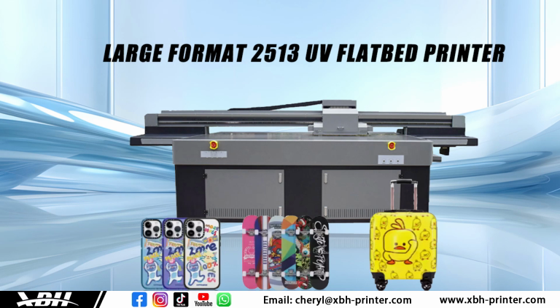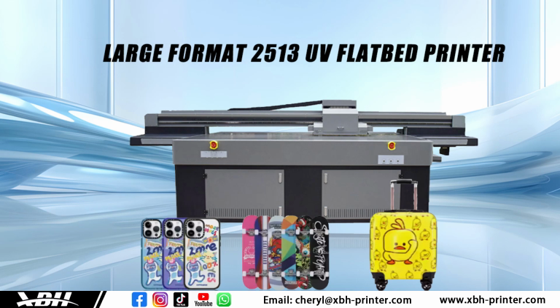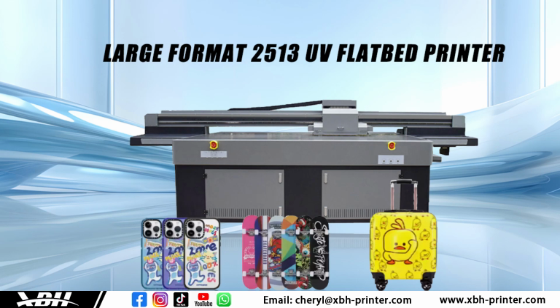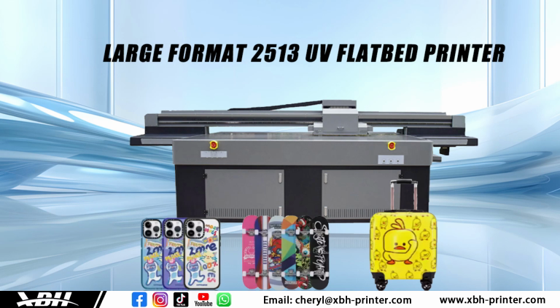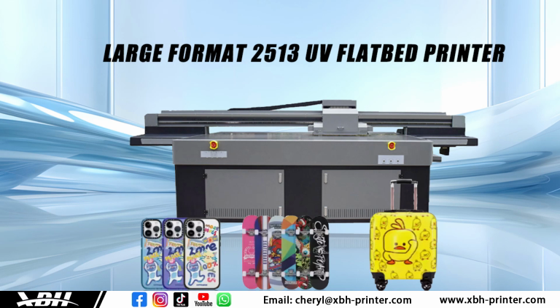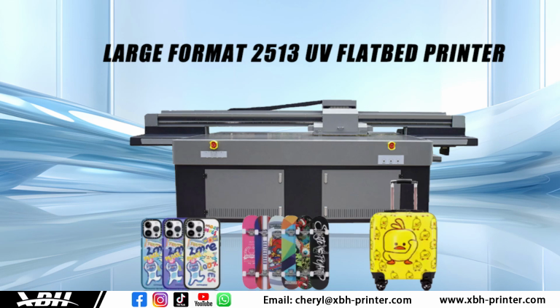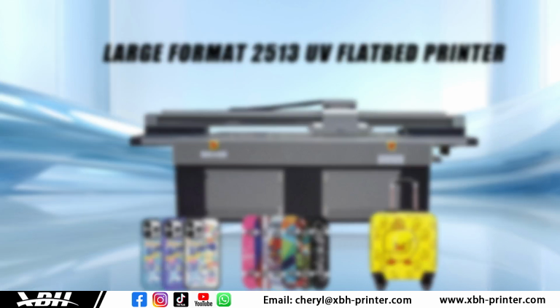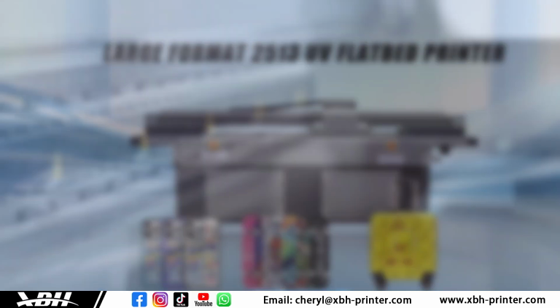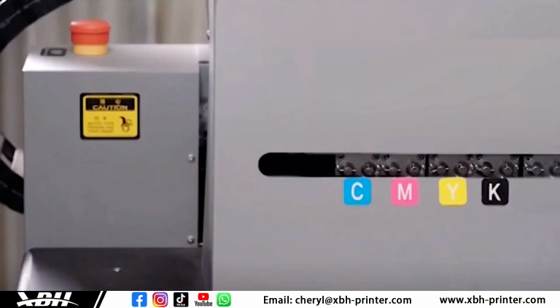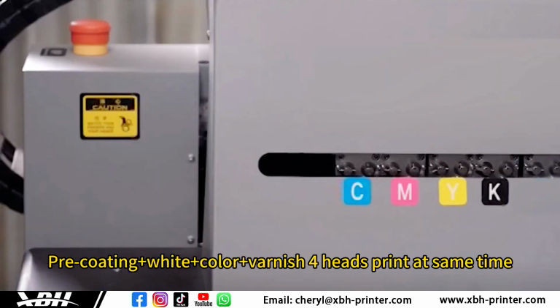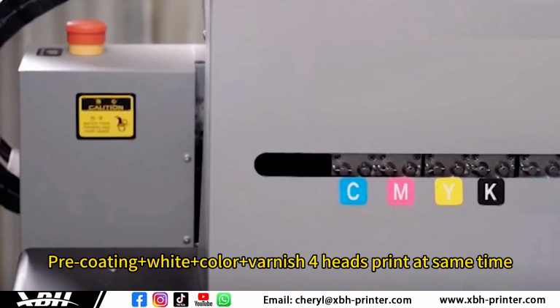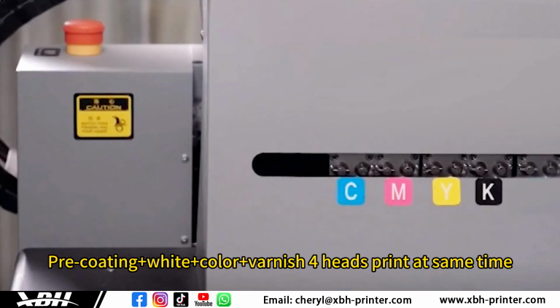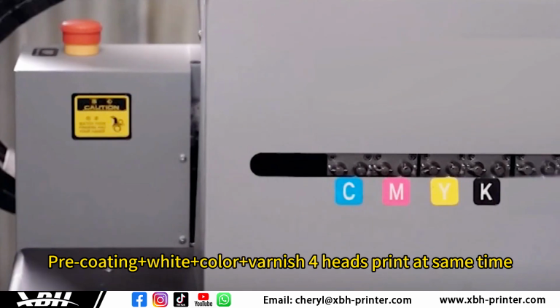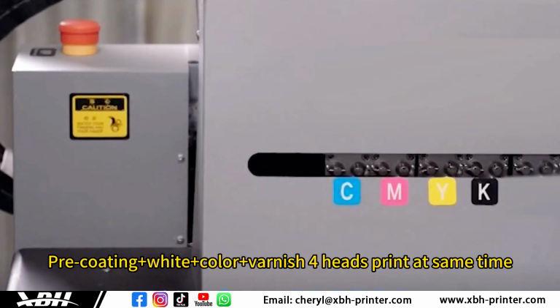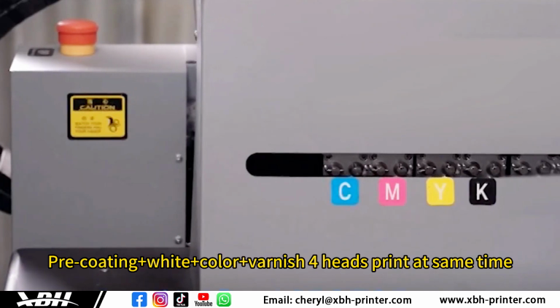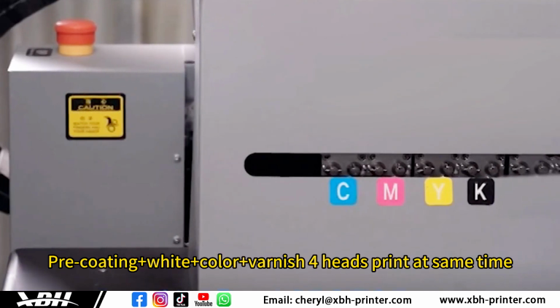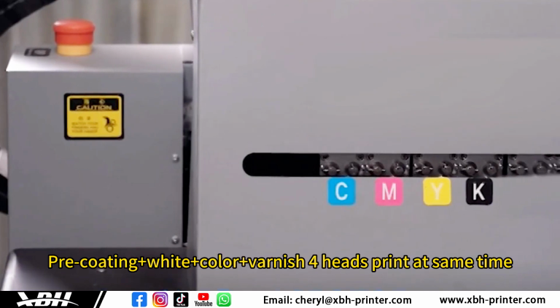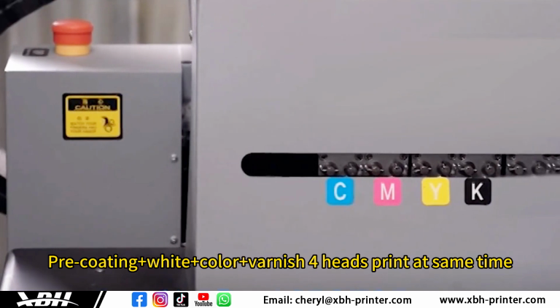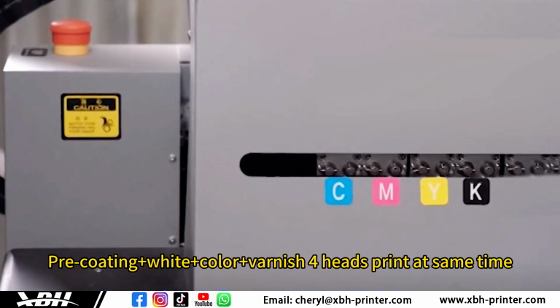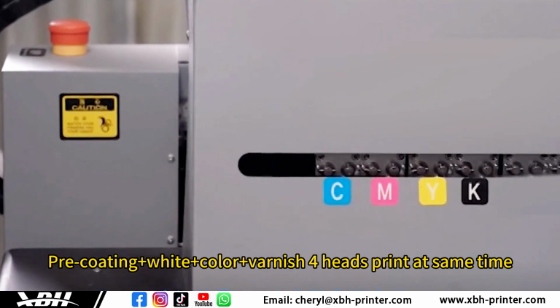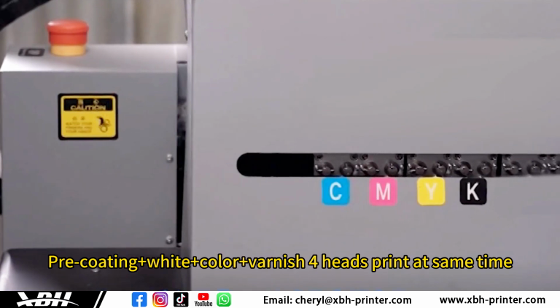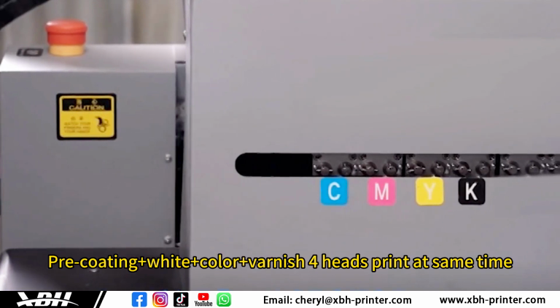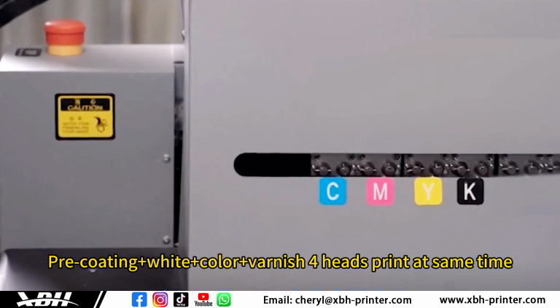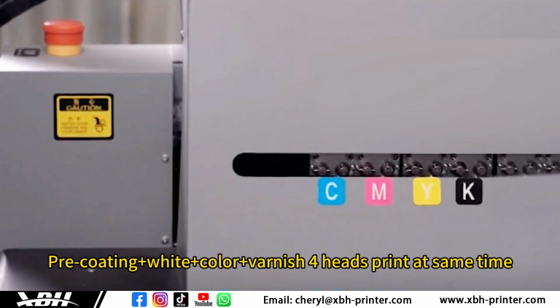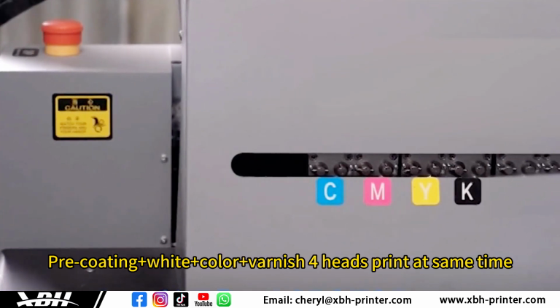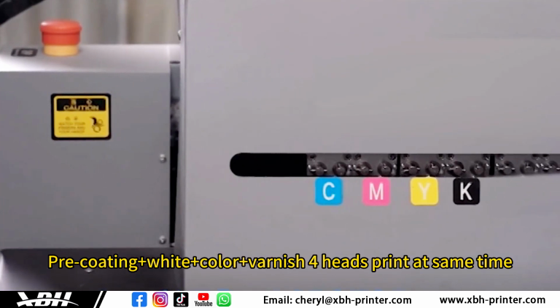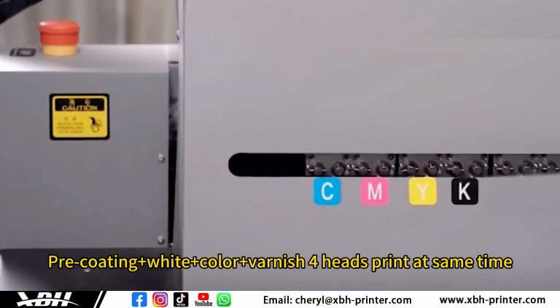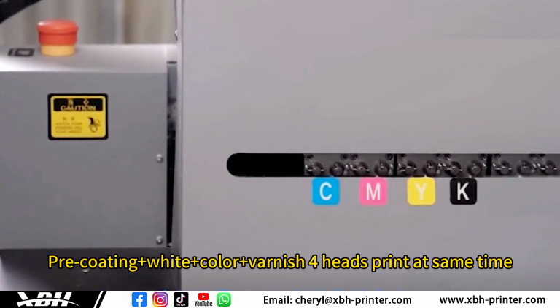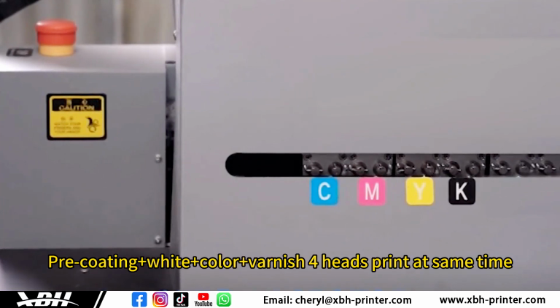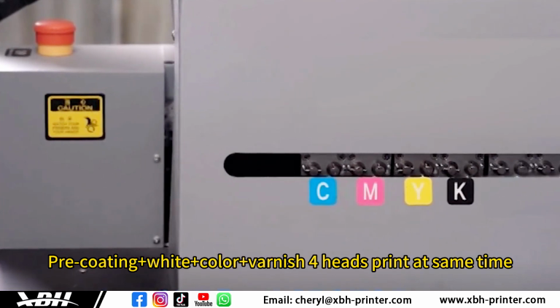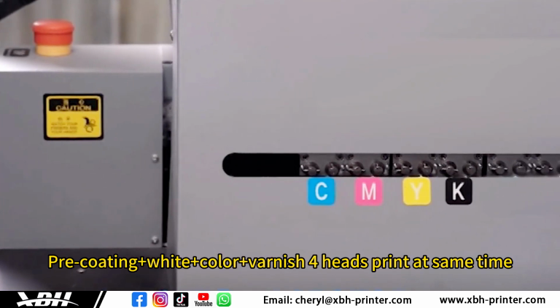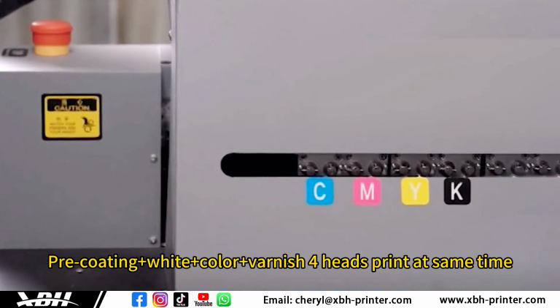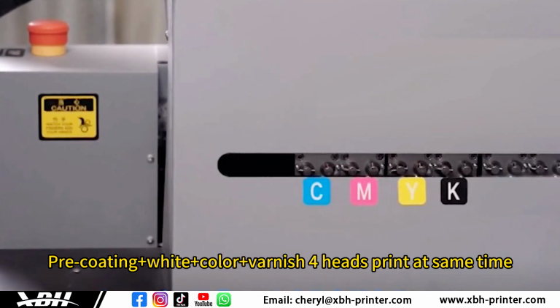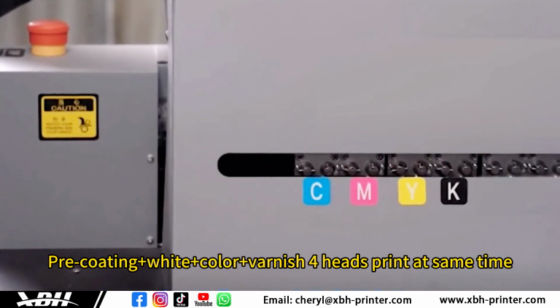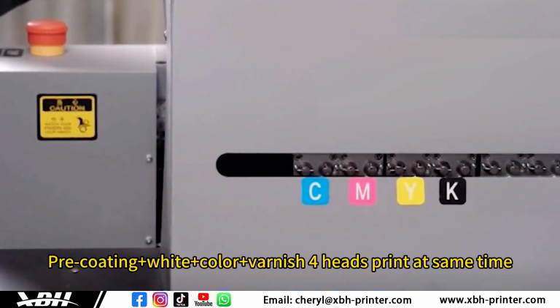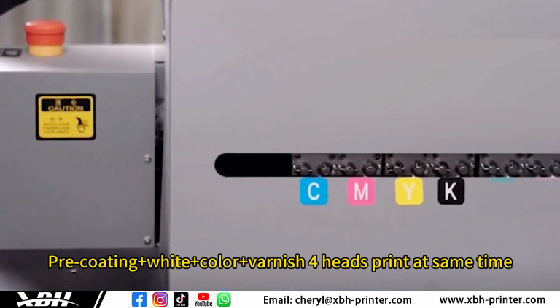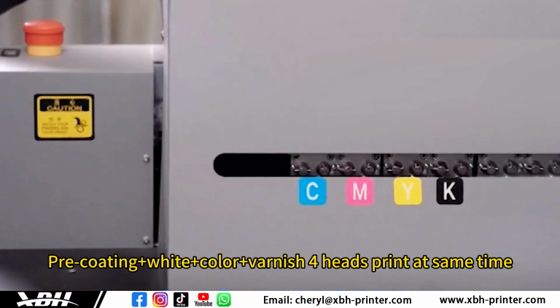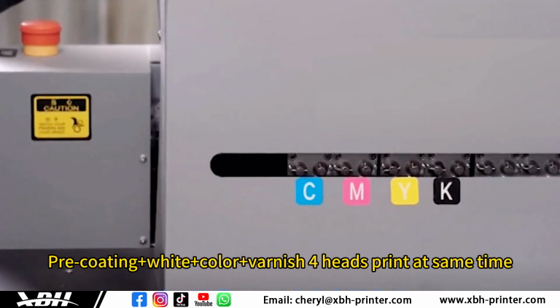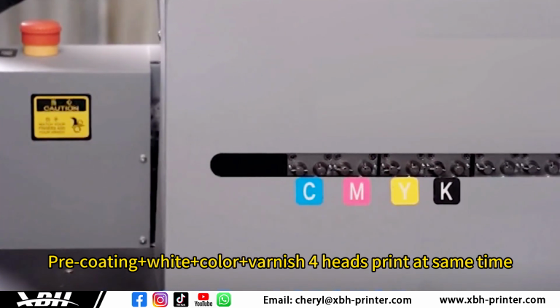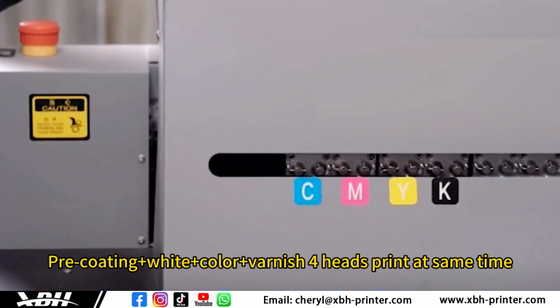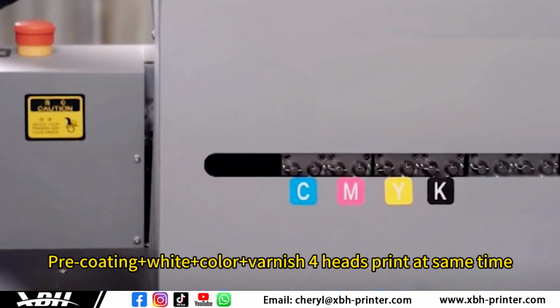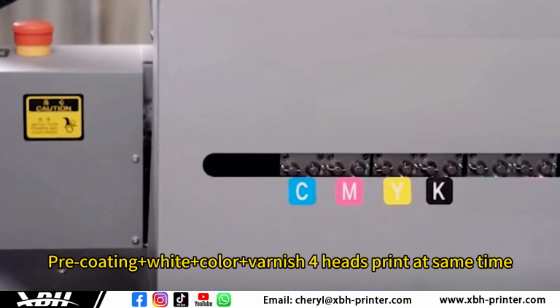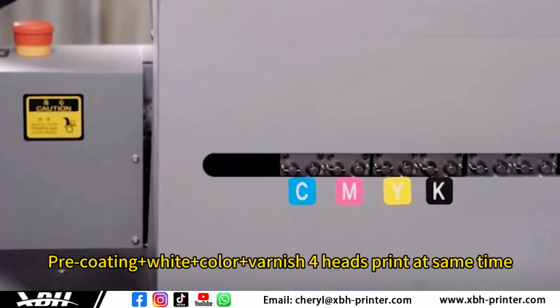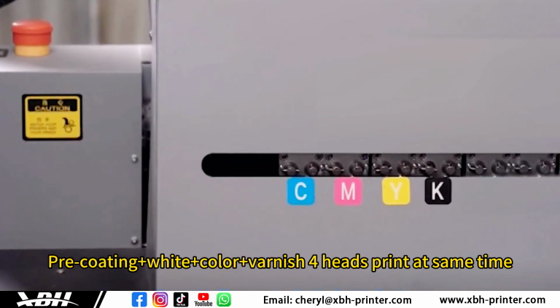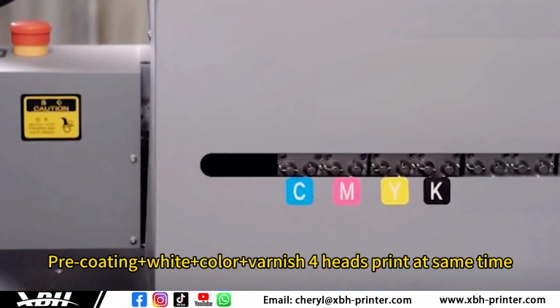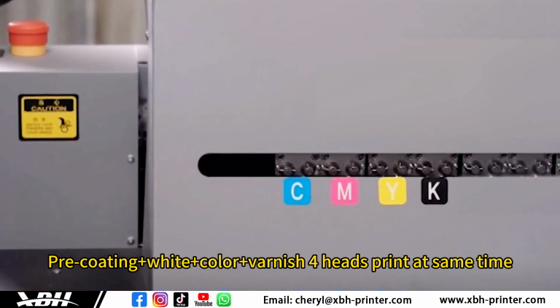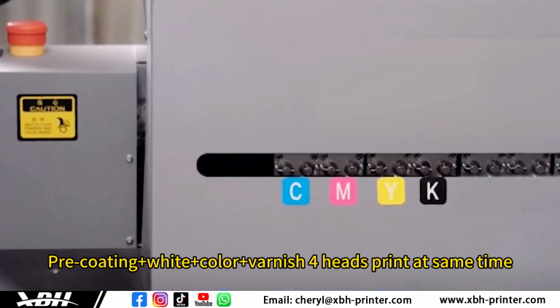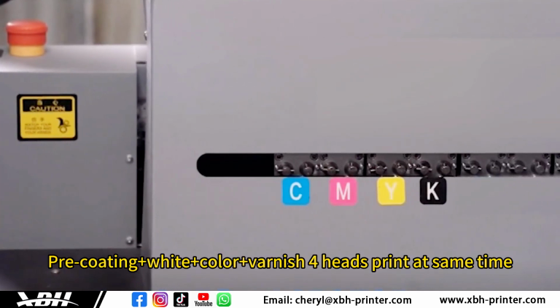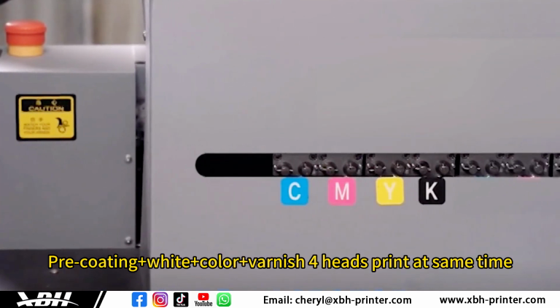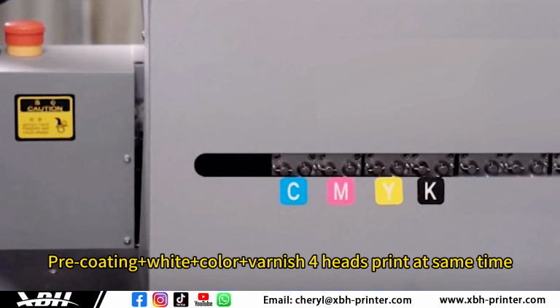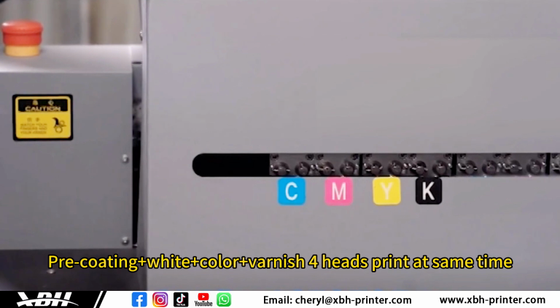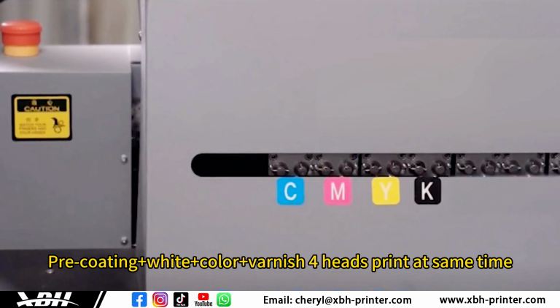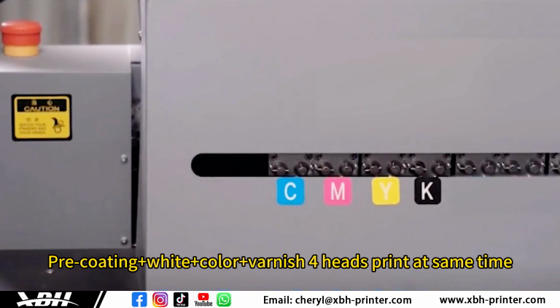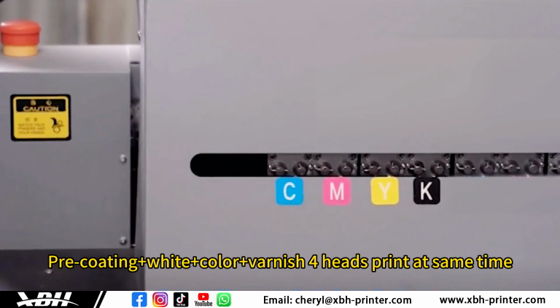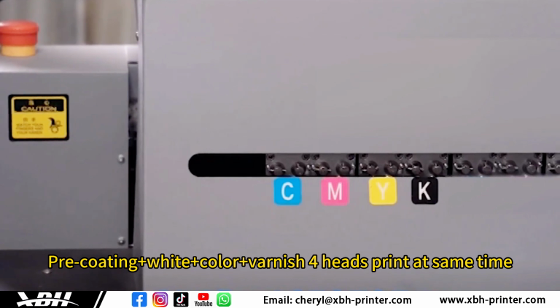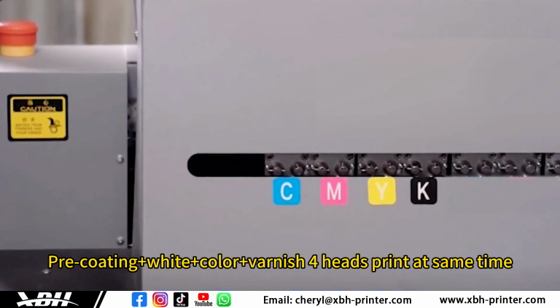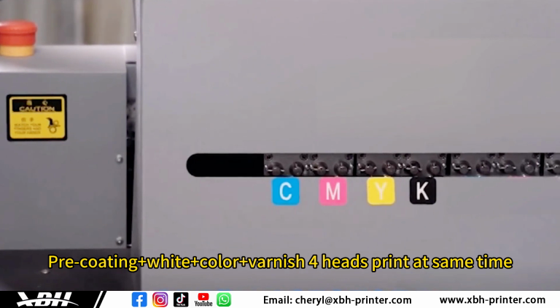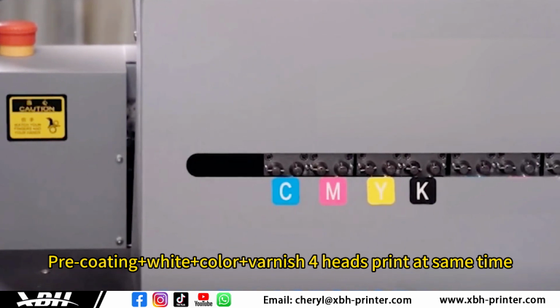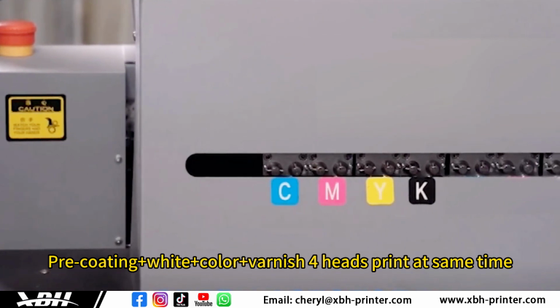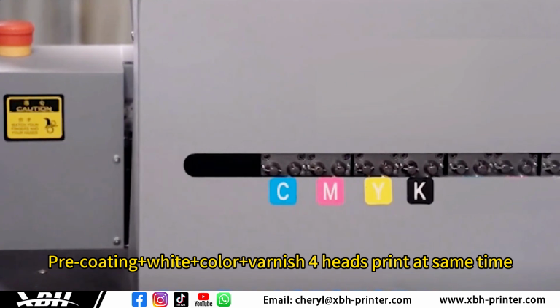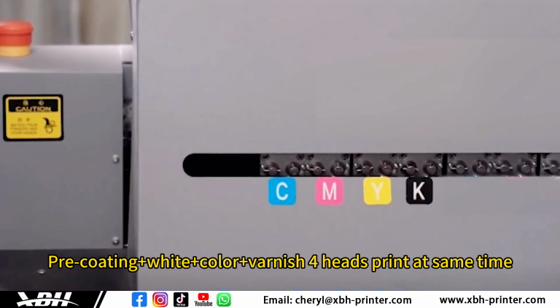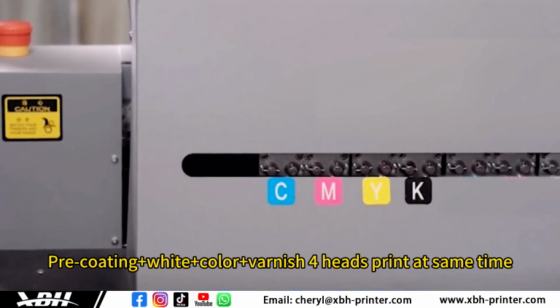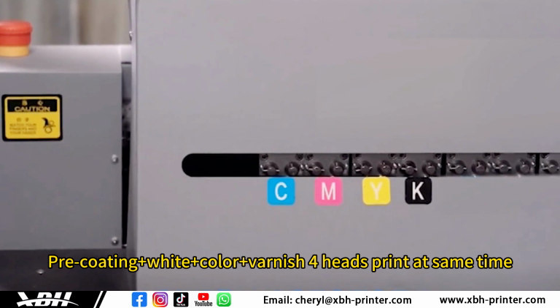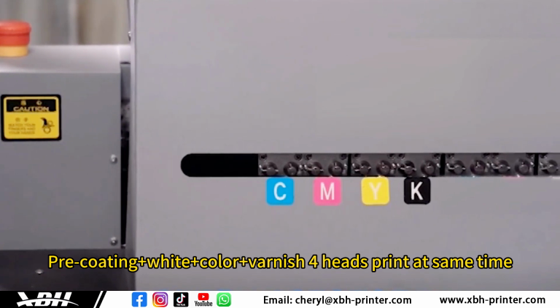Pre-coating, white, color, and varnish — 4 colors printed at the same time.